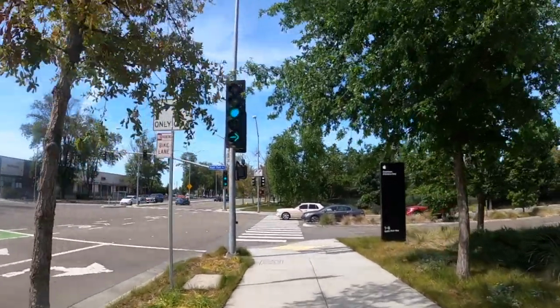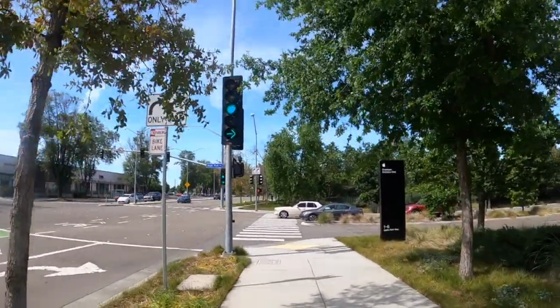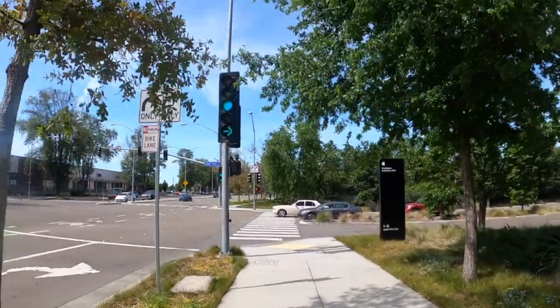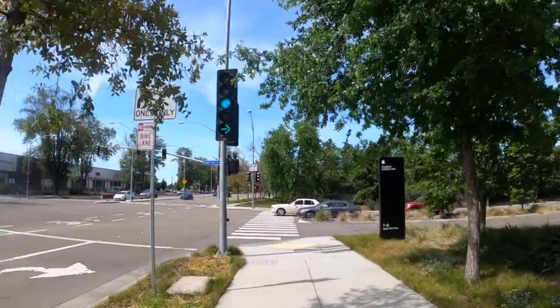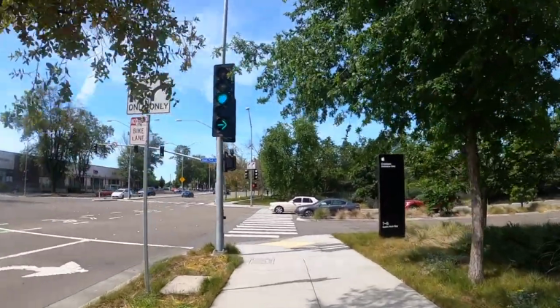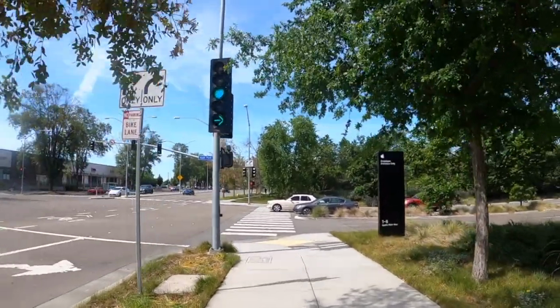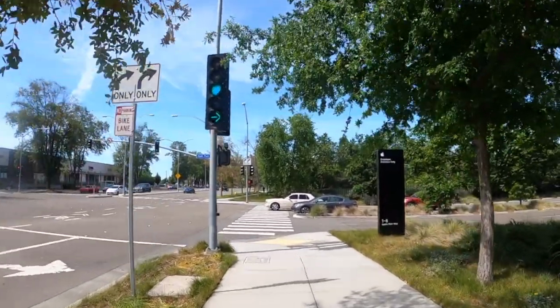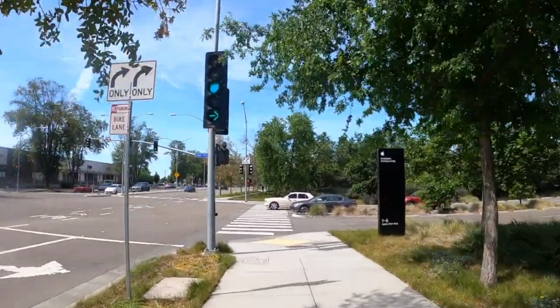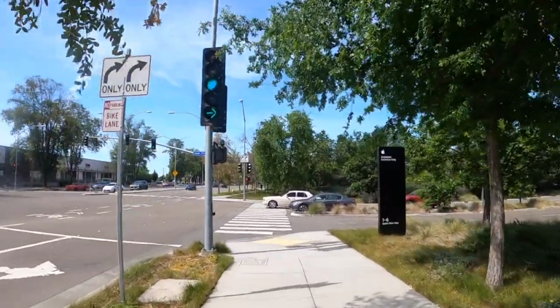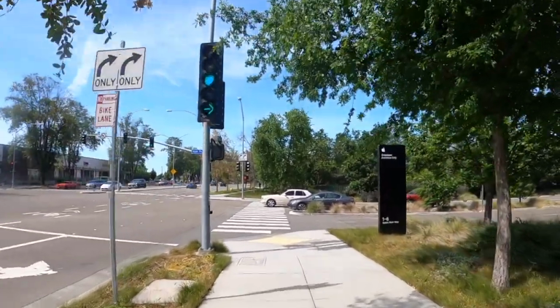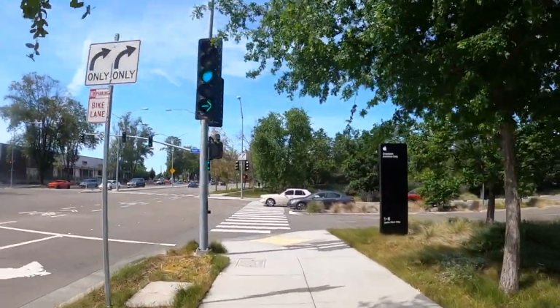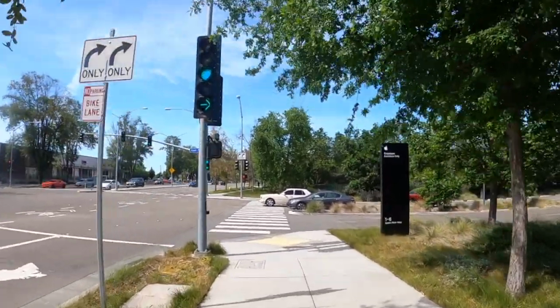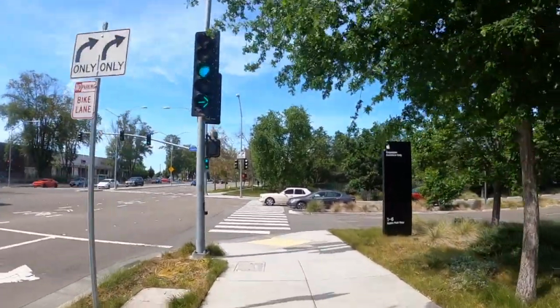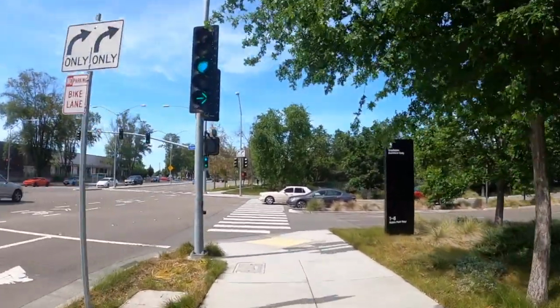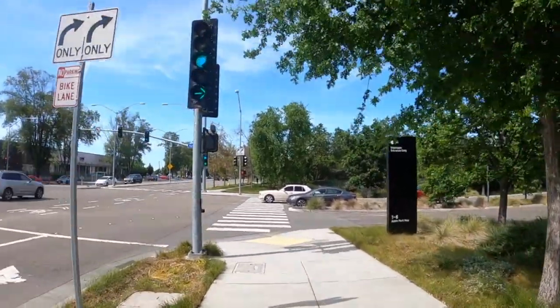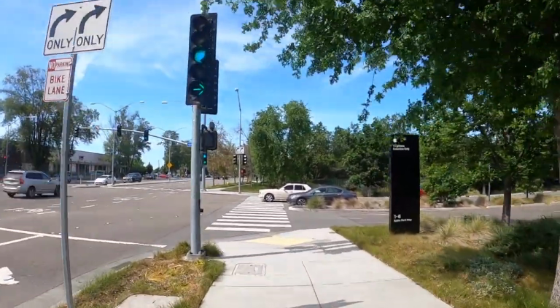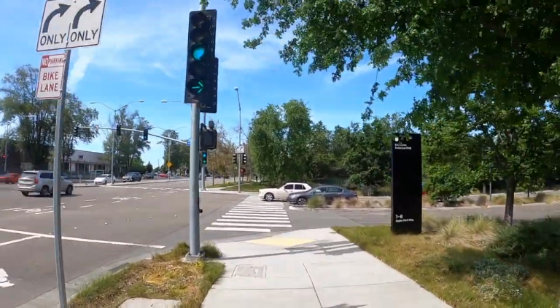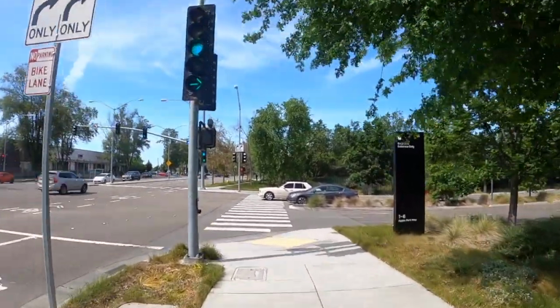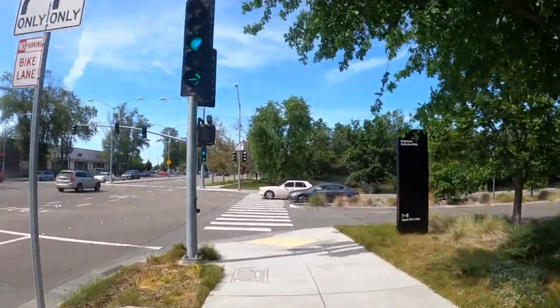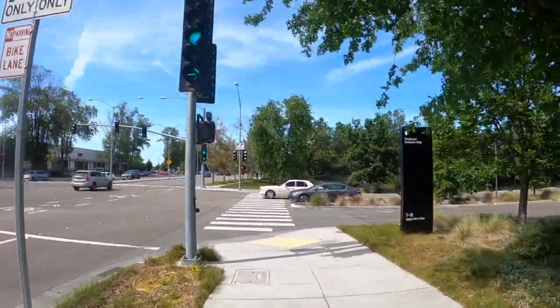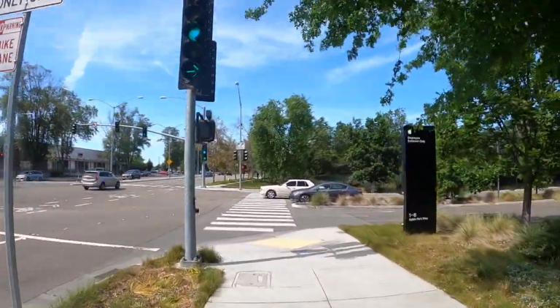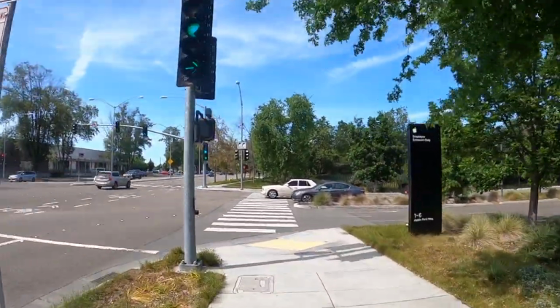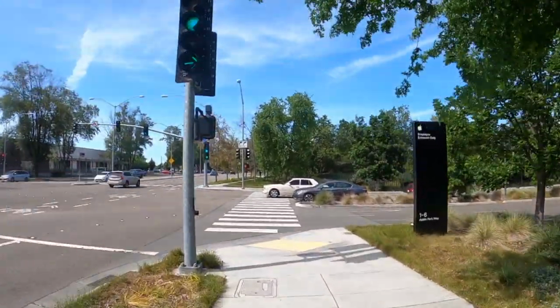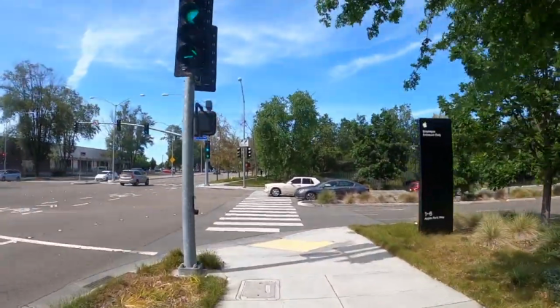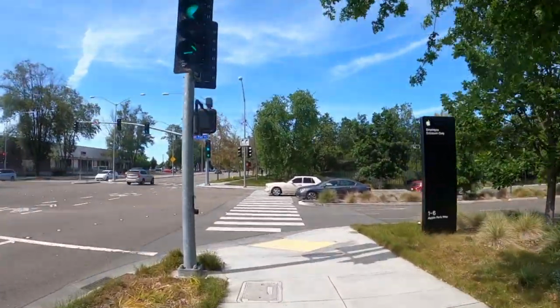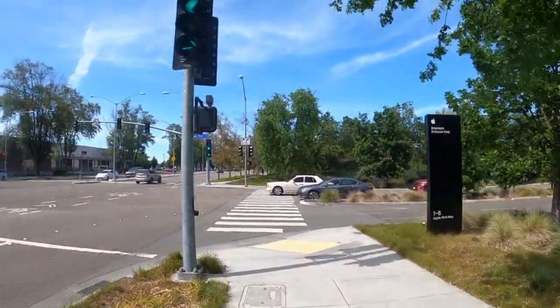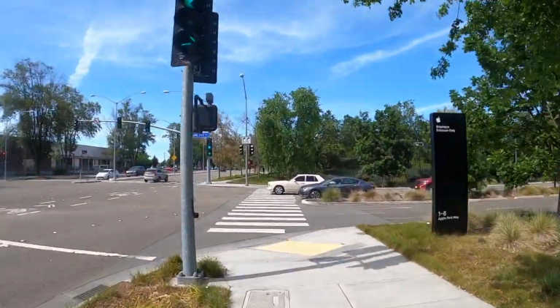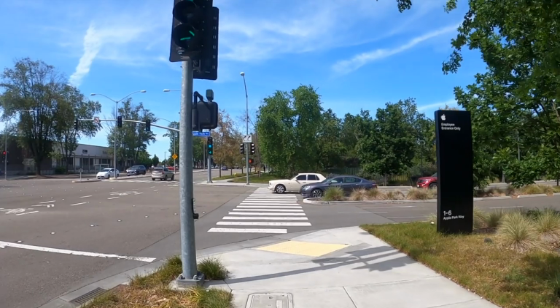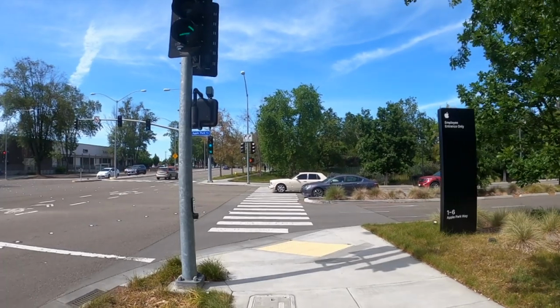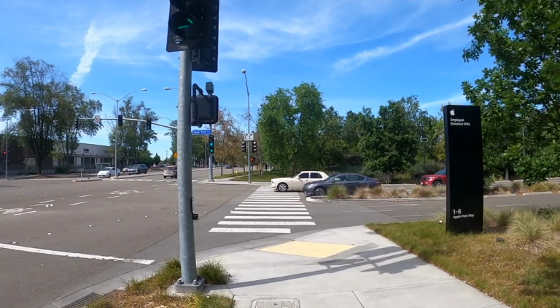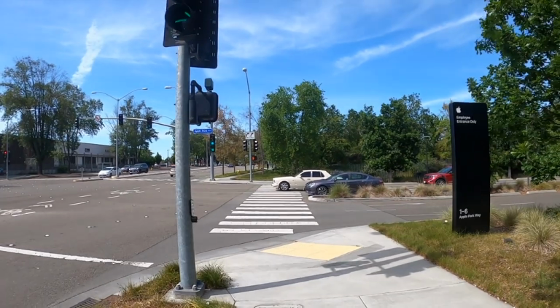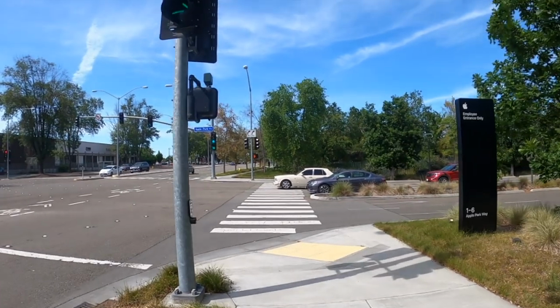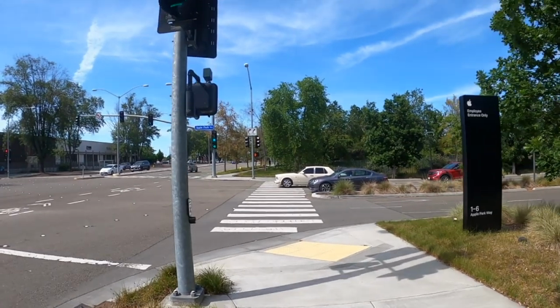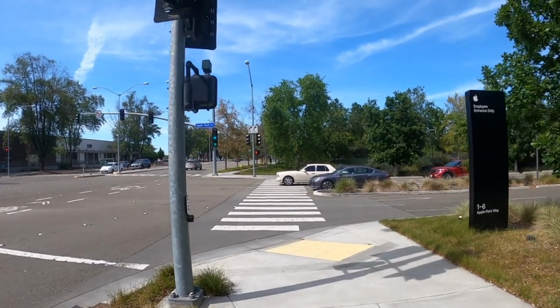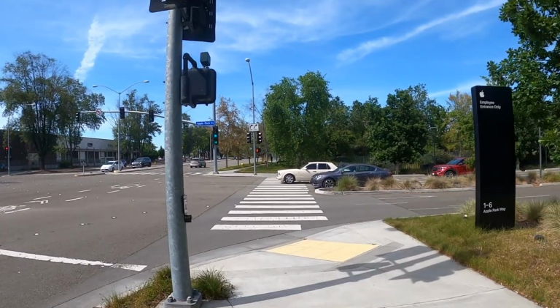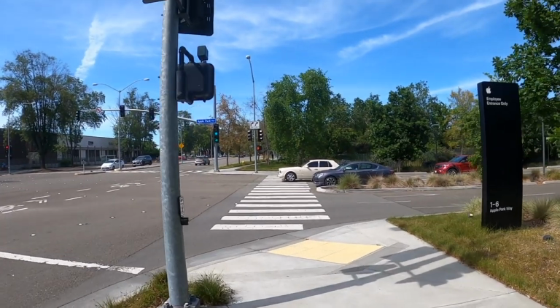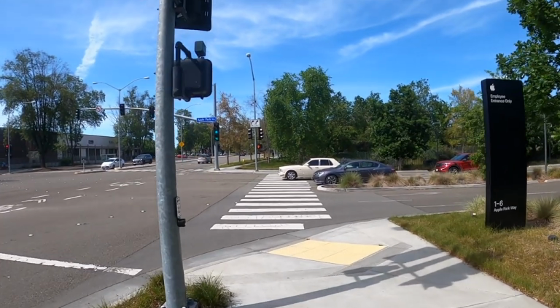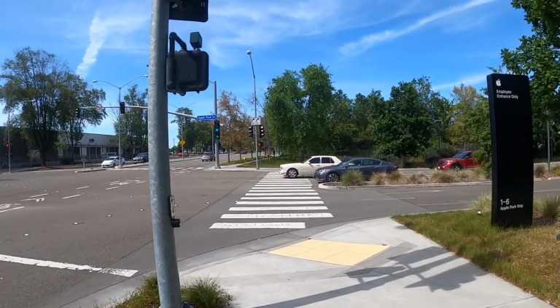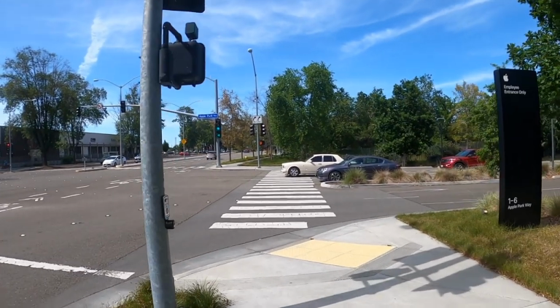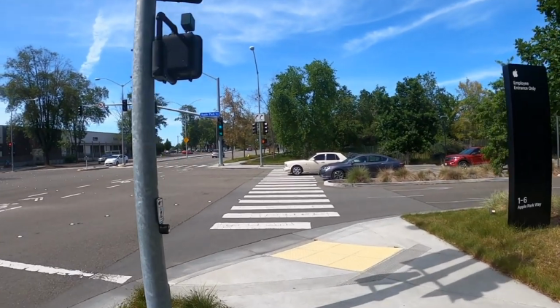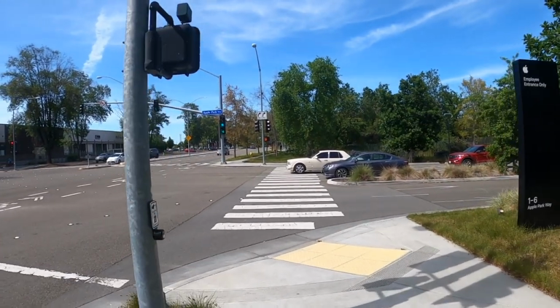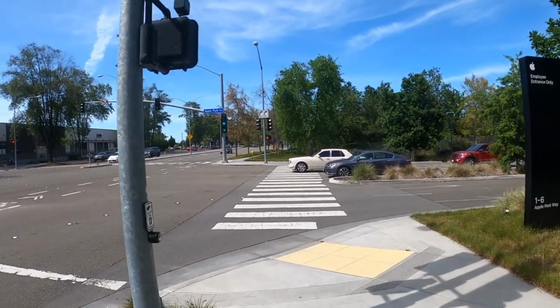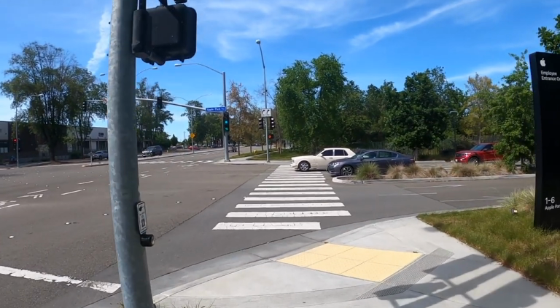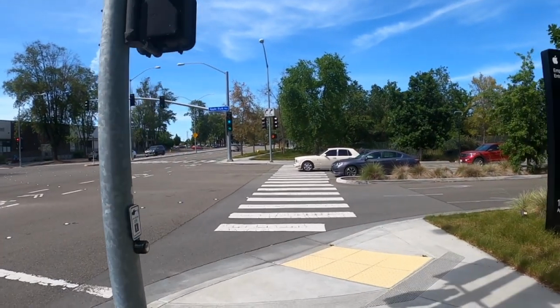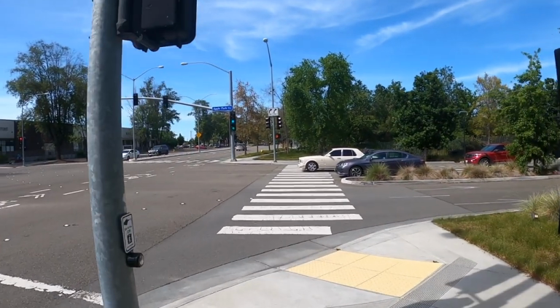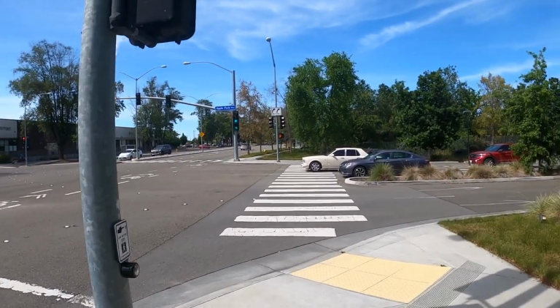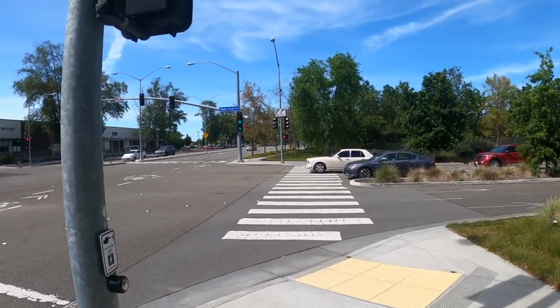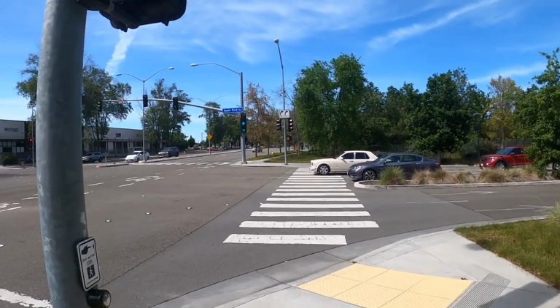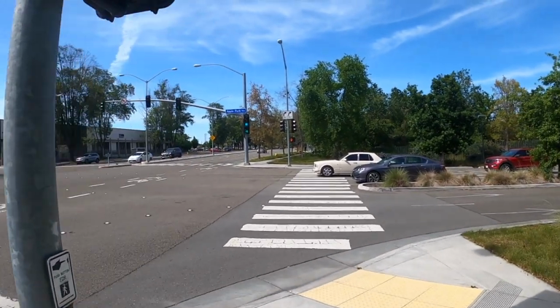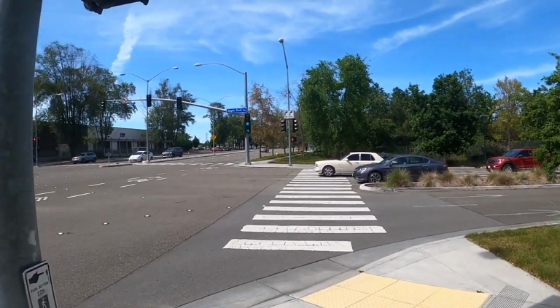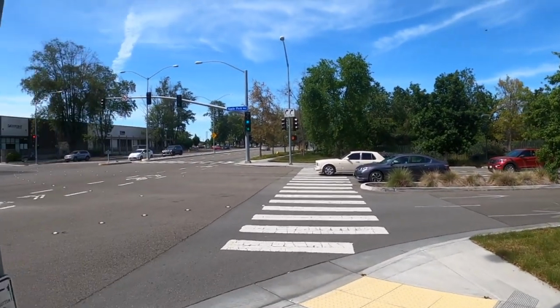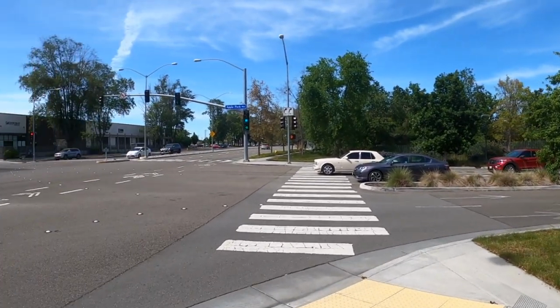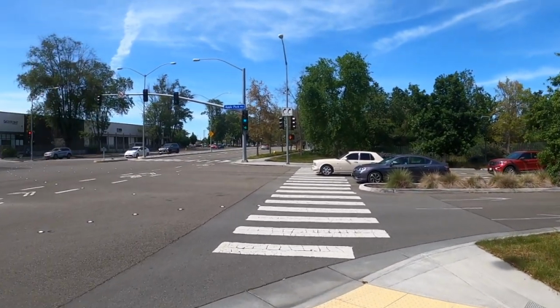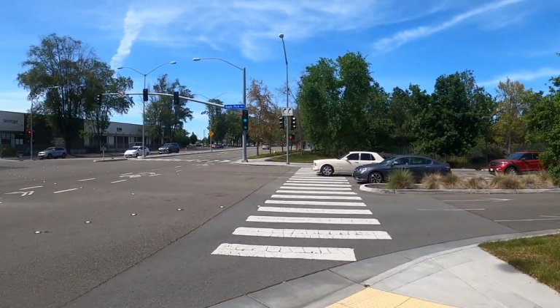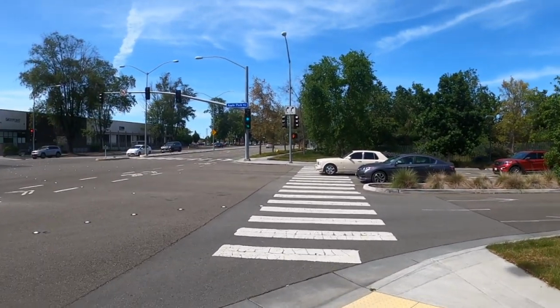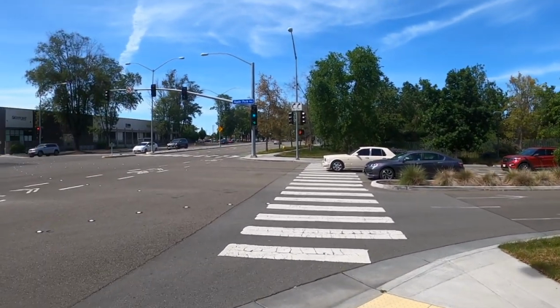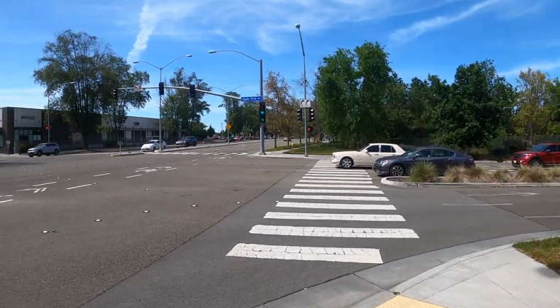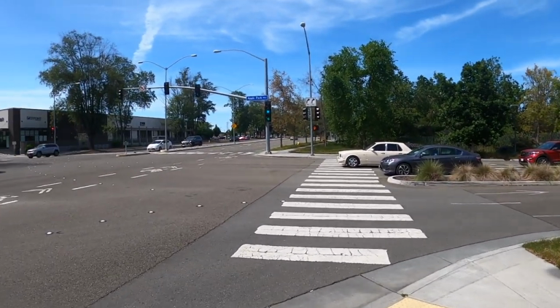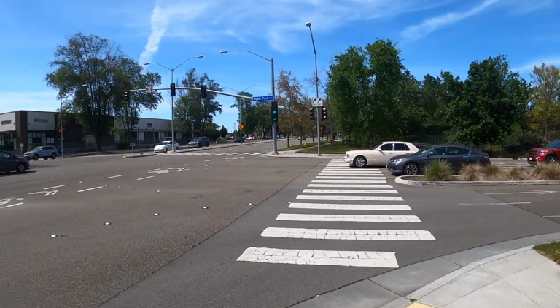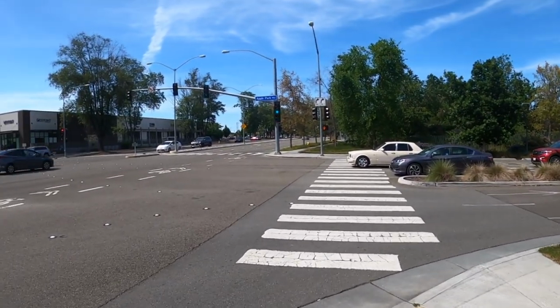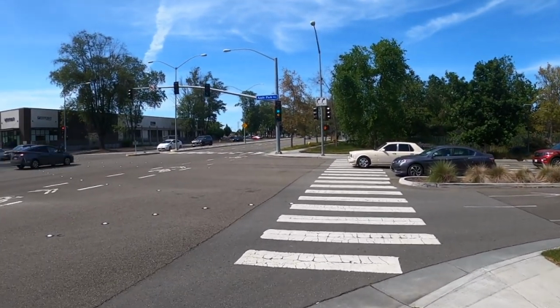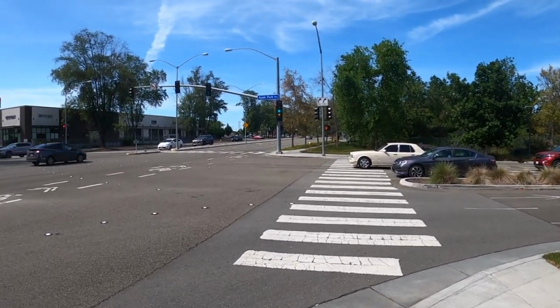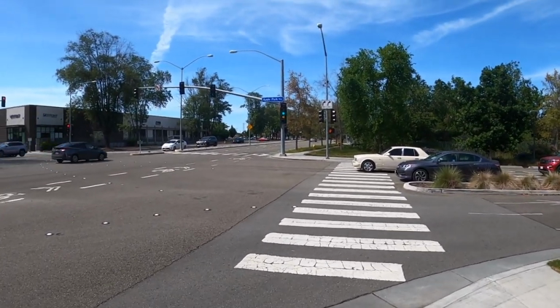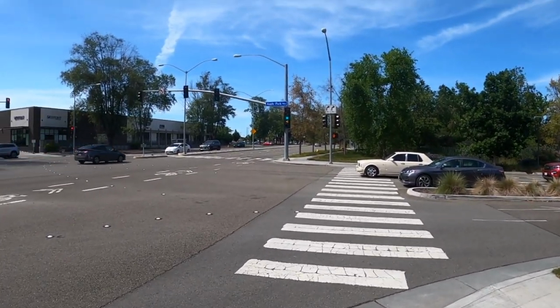Here we have Home Plate Park. I think that's either a Bentley or a Rolls-Royce right in front of me — we'll see if I get to cross before he does.